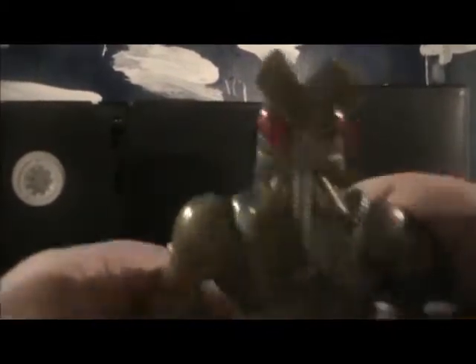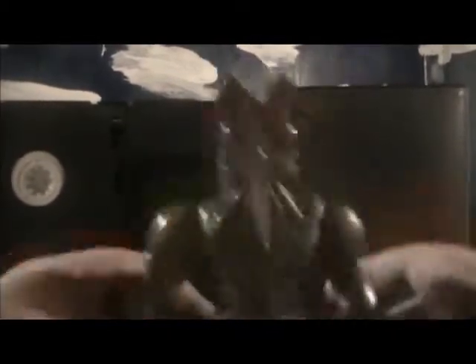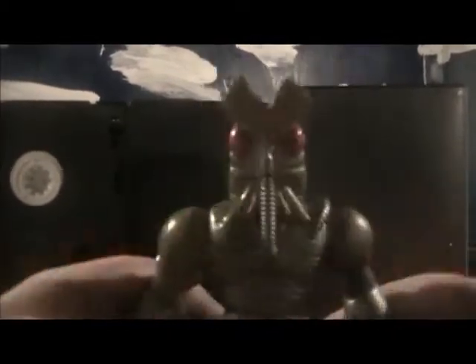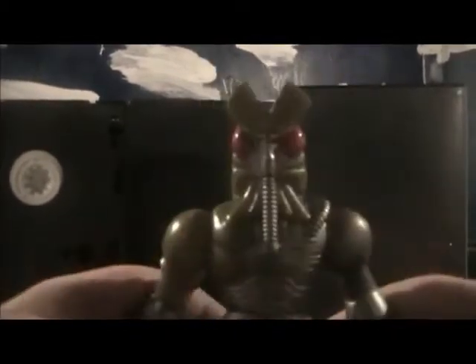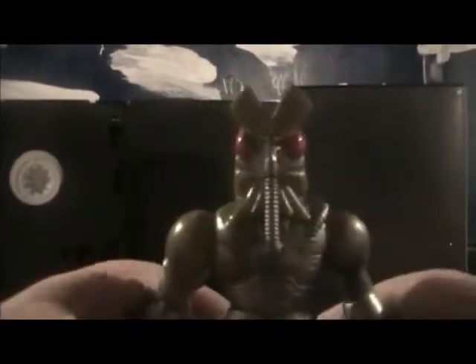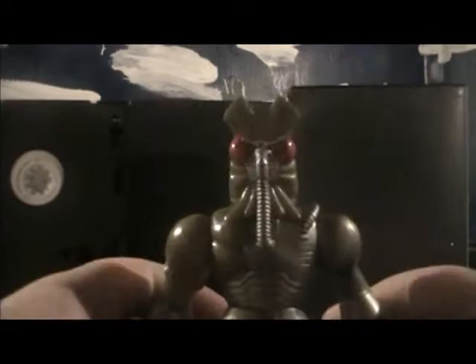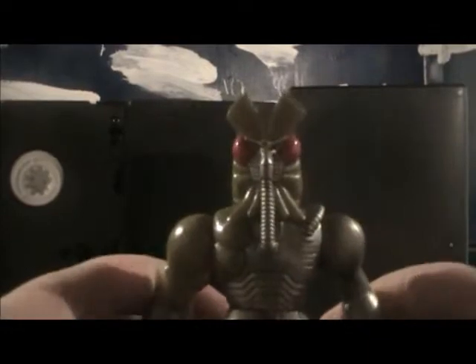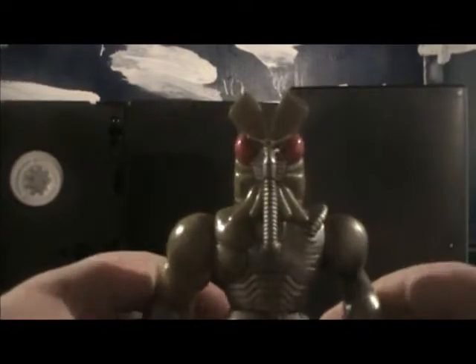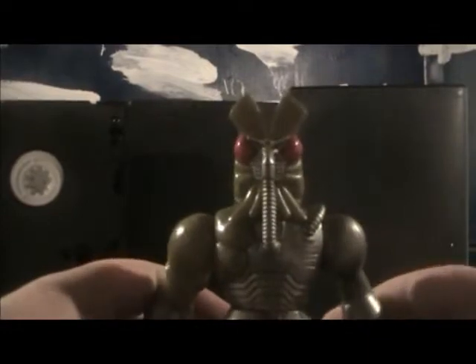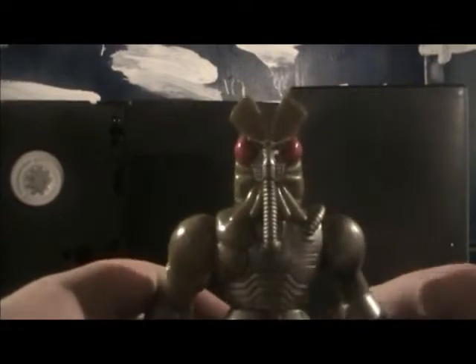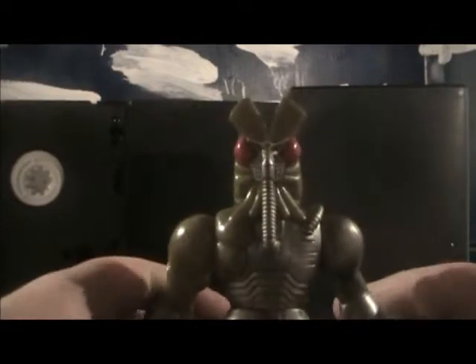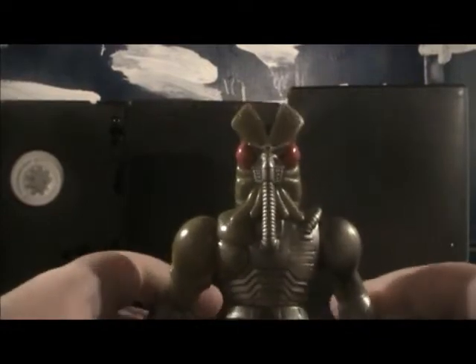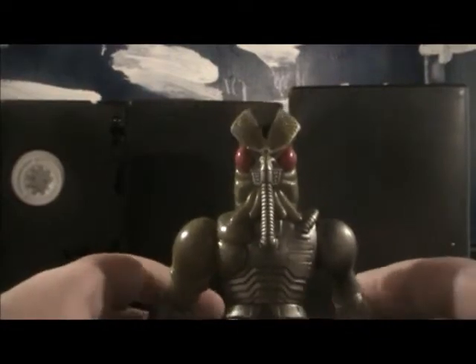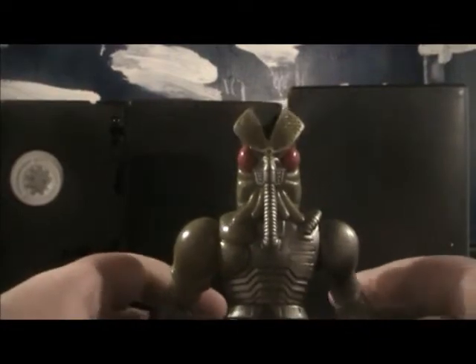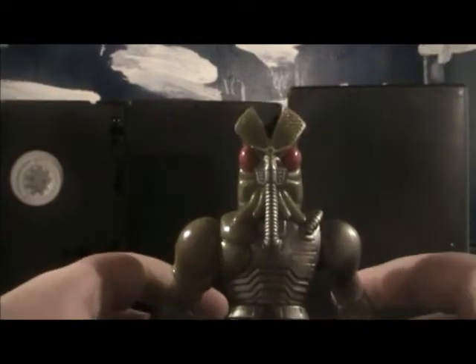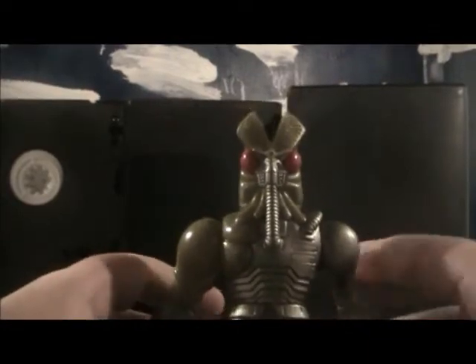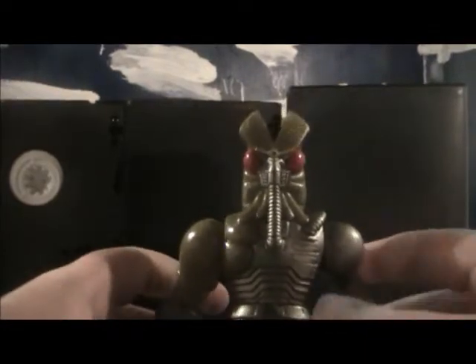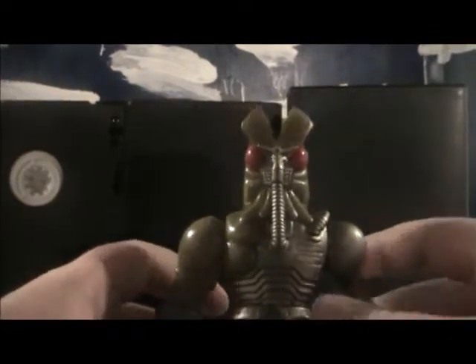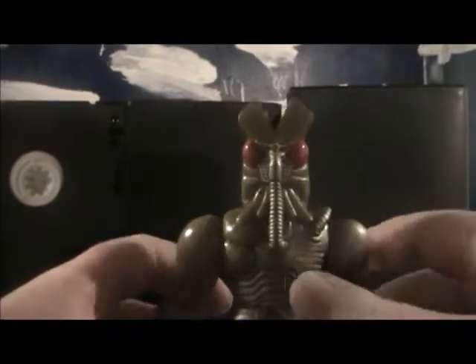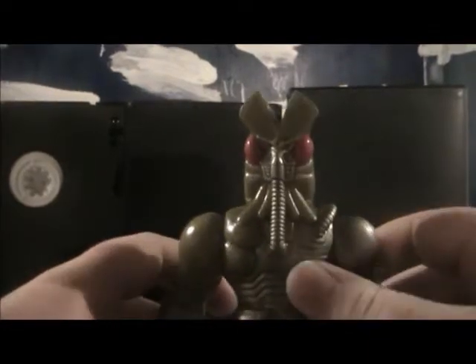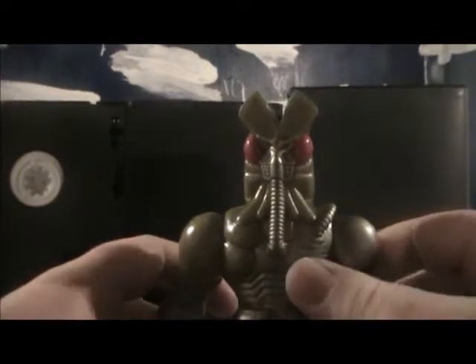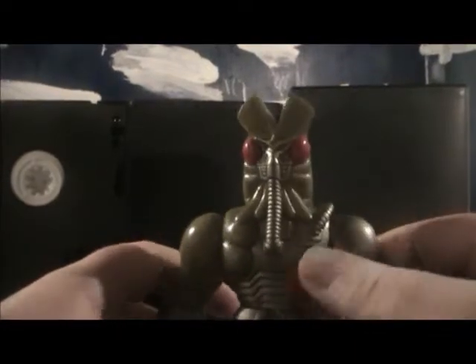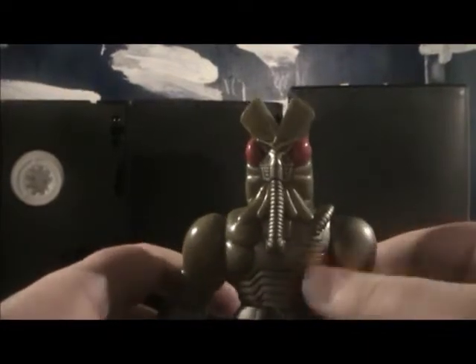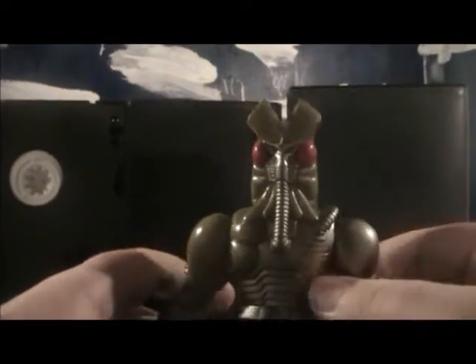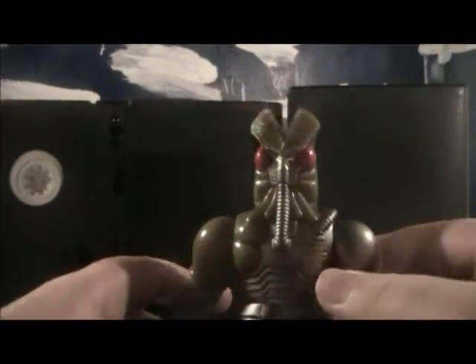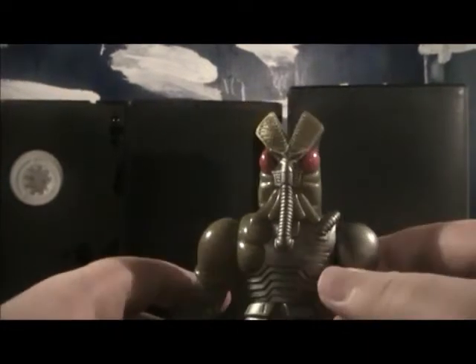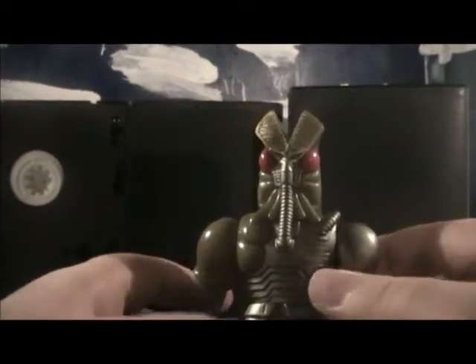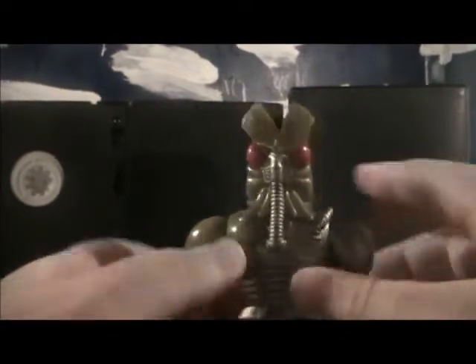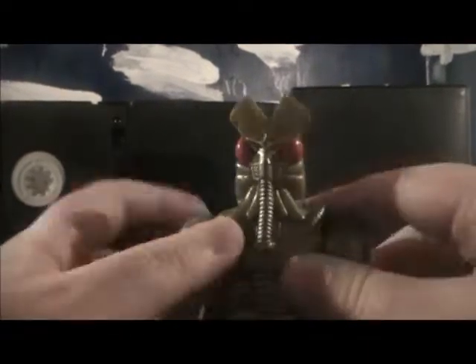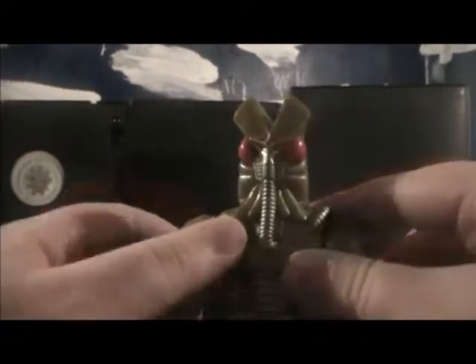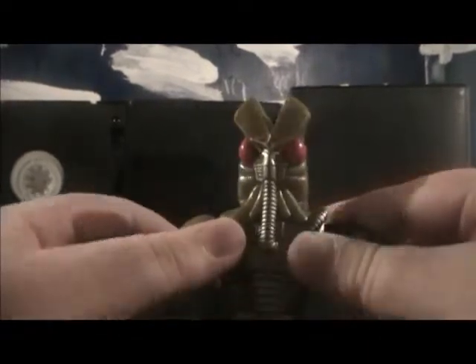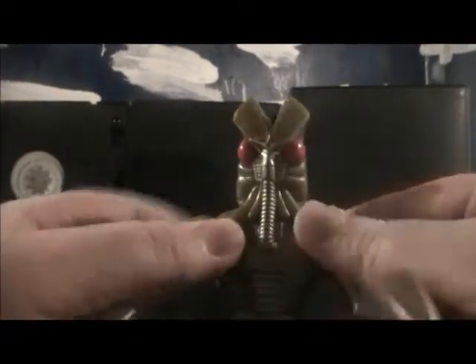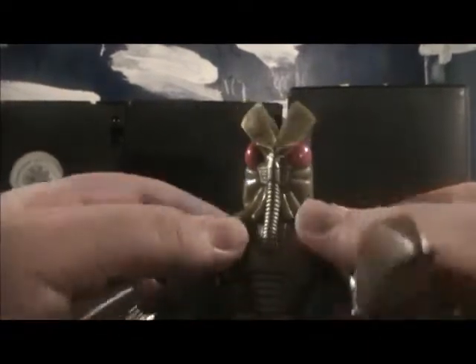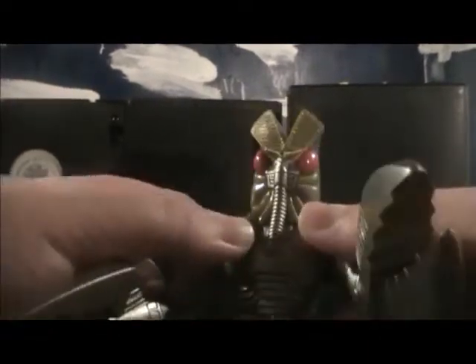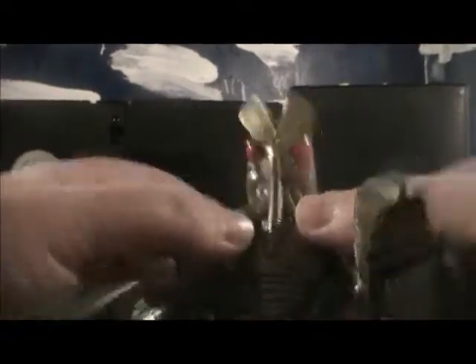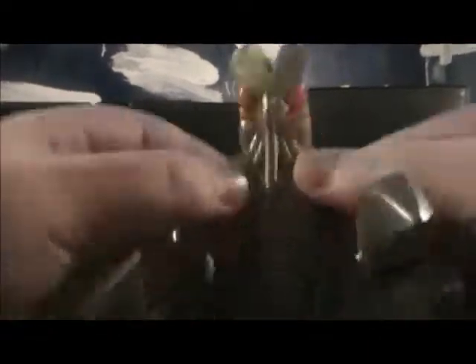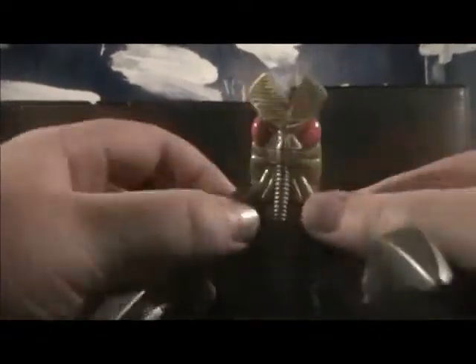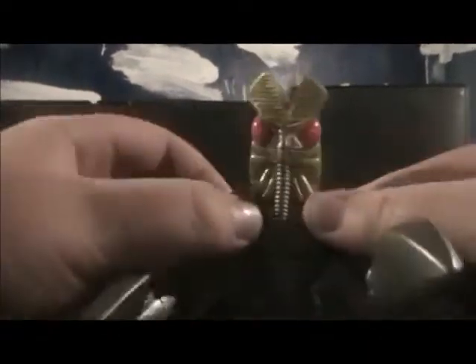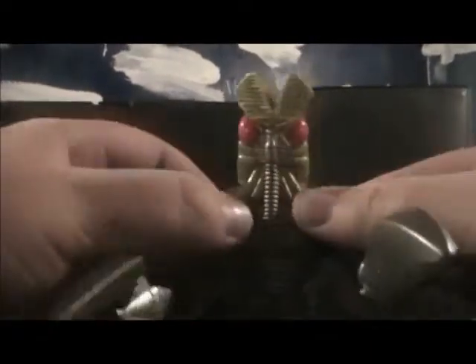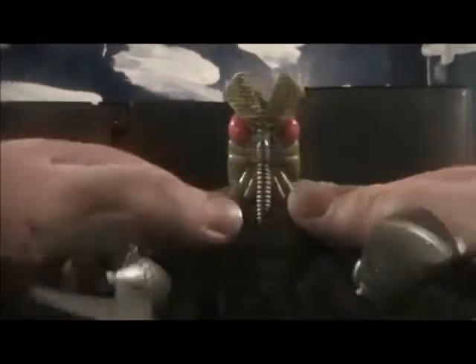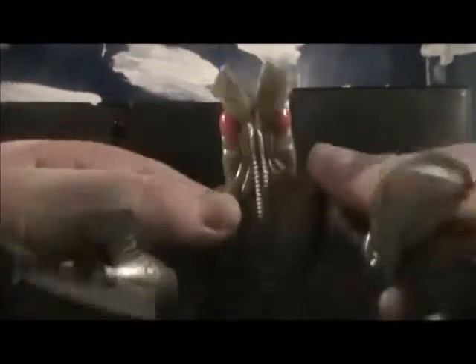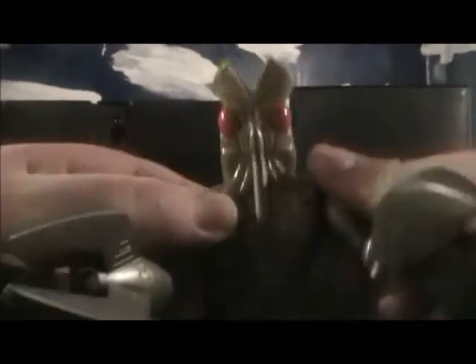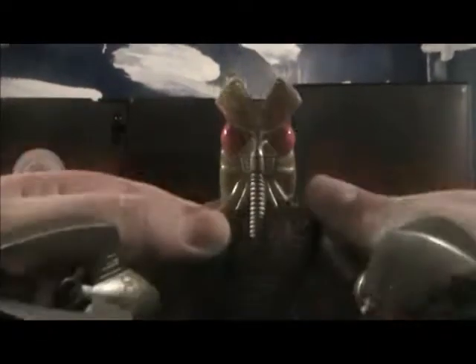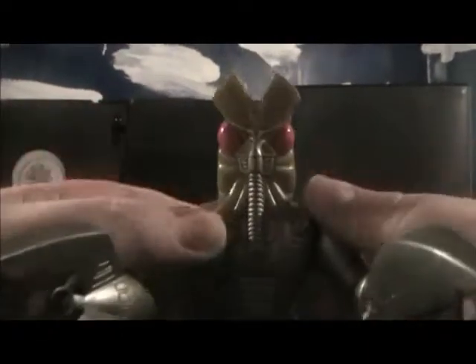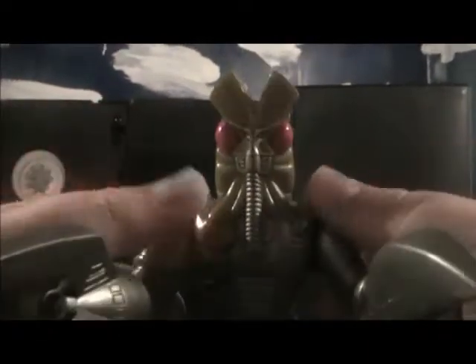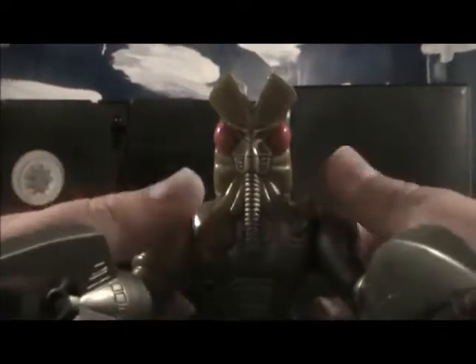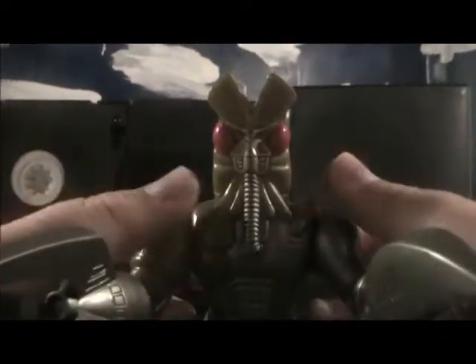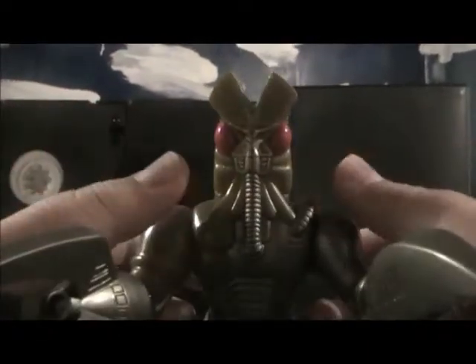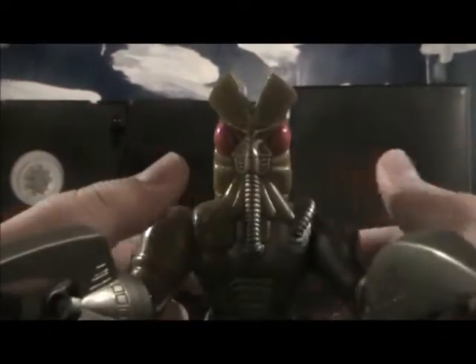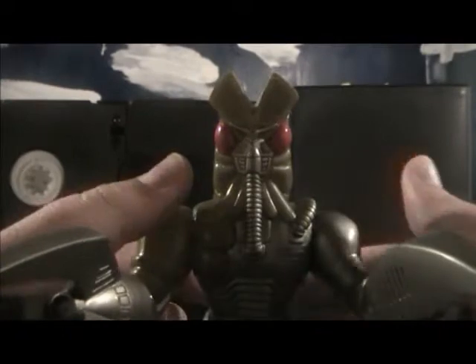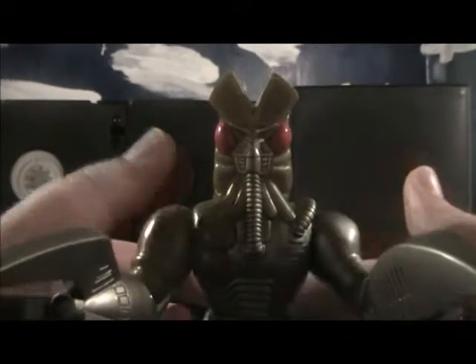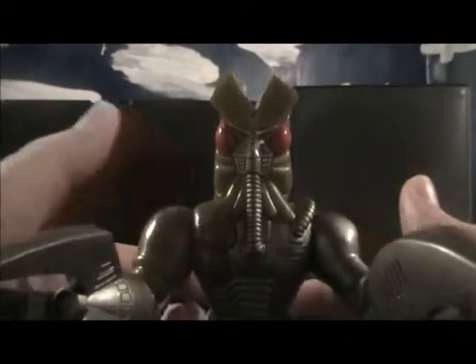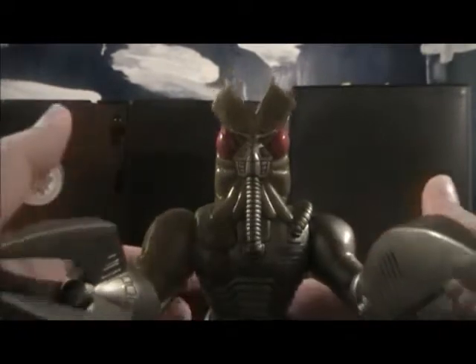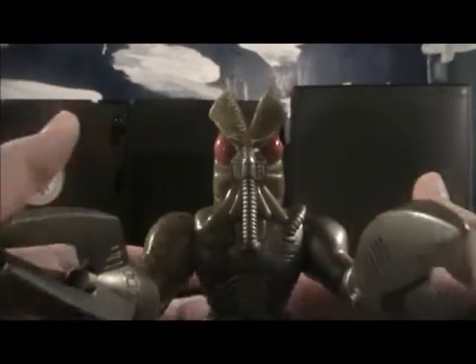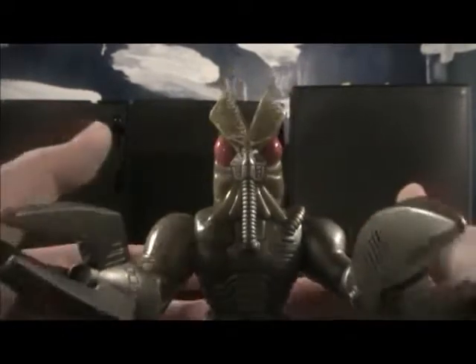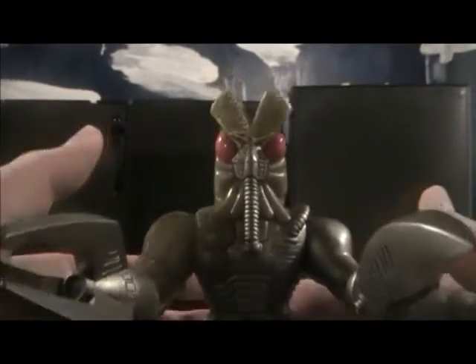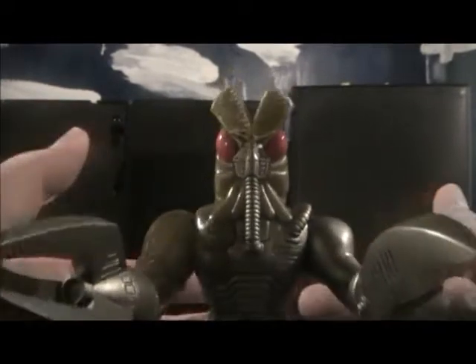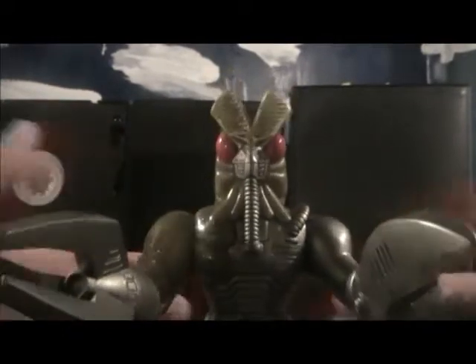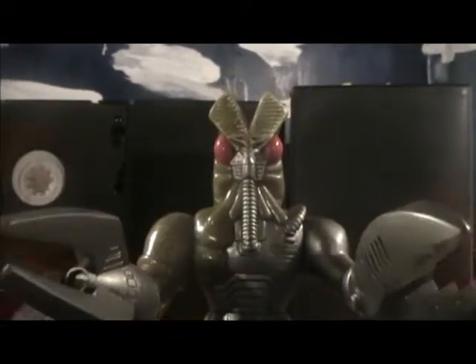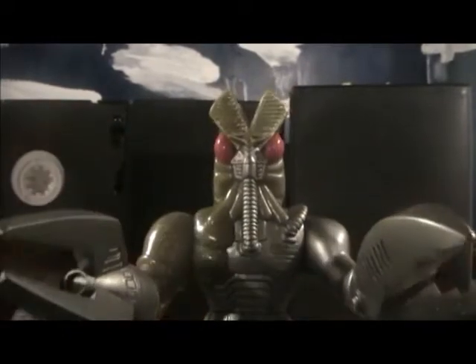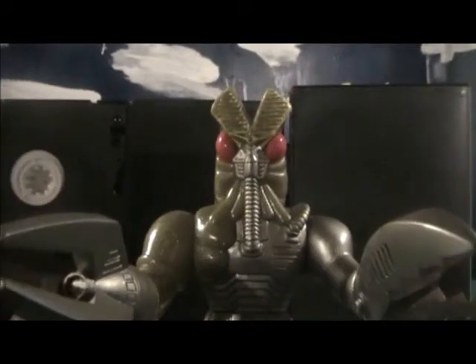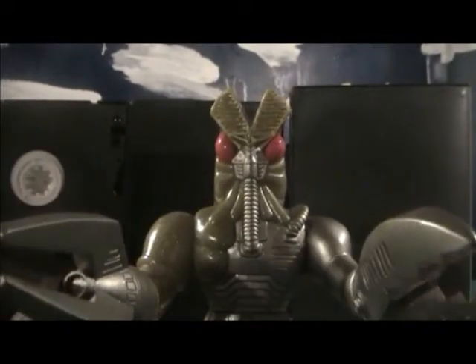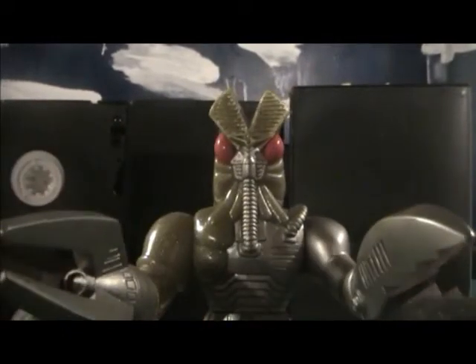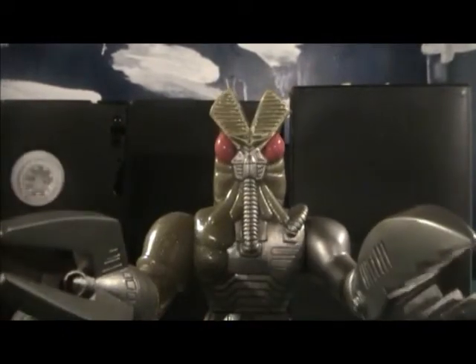Maybe I can get him to stand up. I could. I'm gonna mess with this. Yeah, alright.